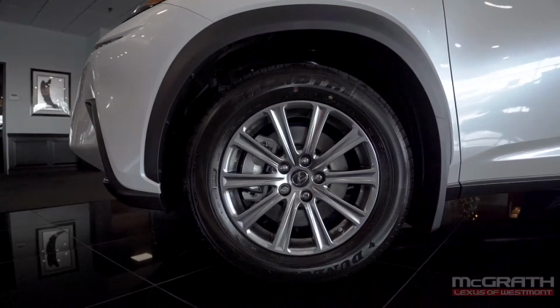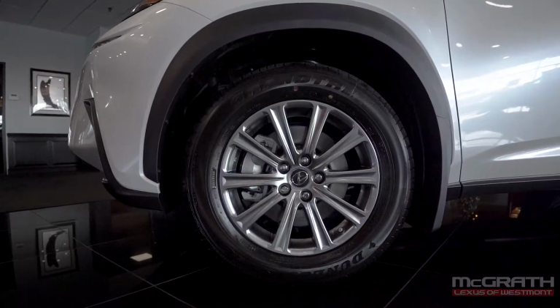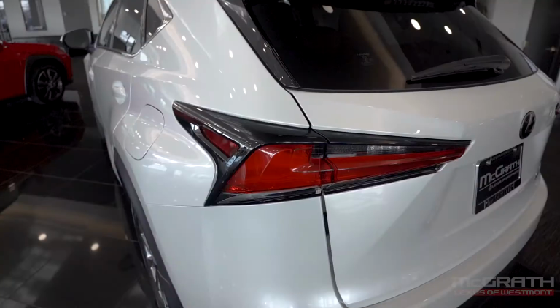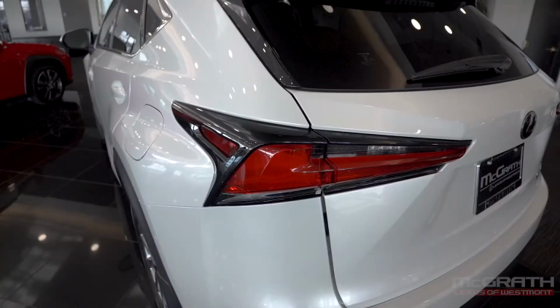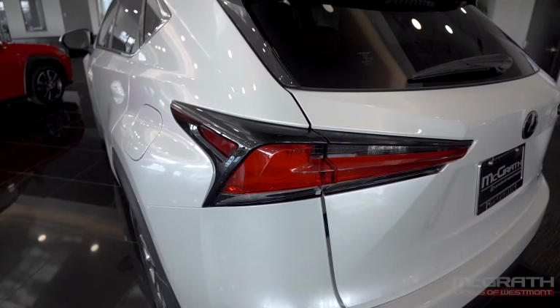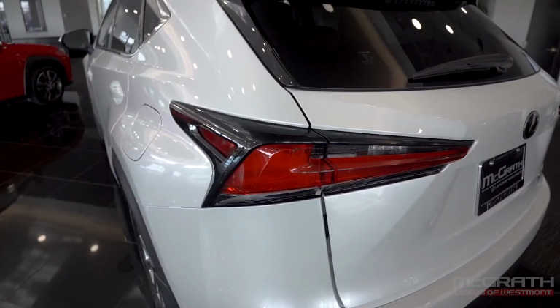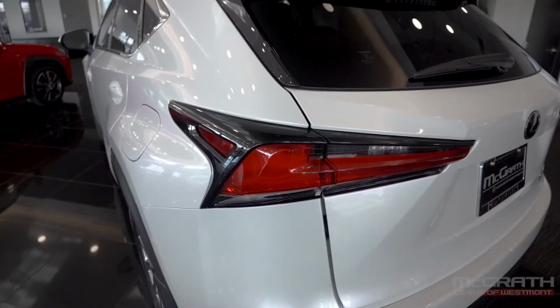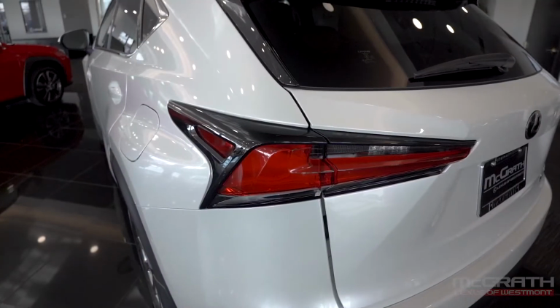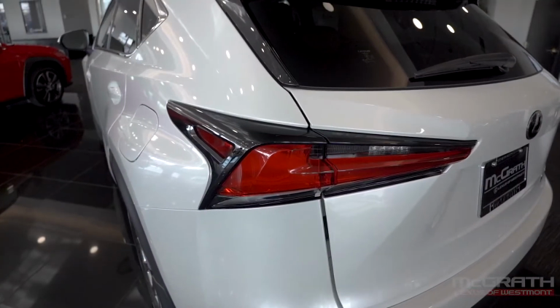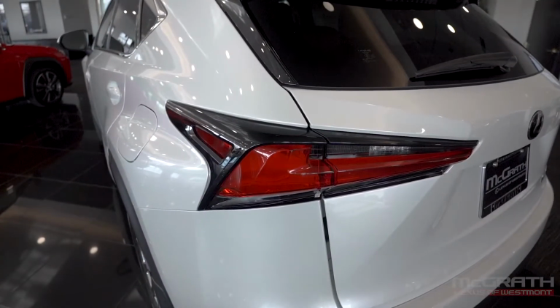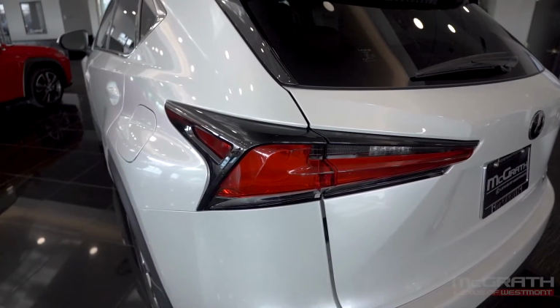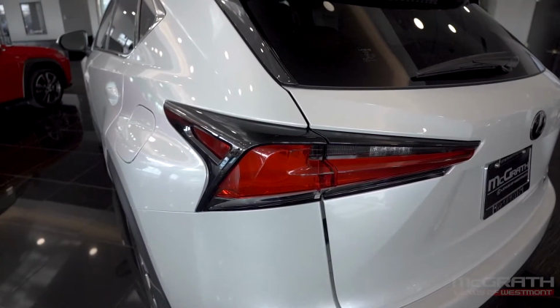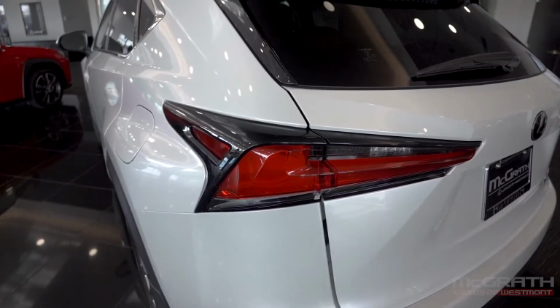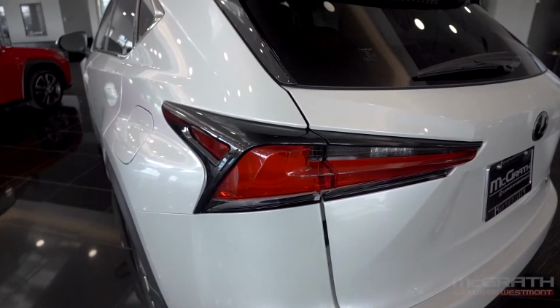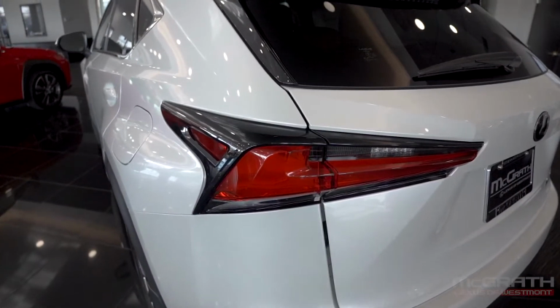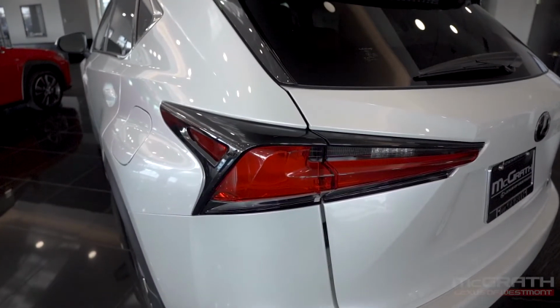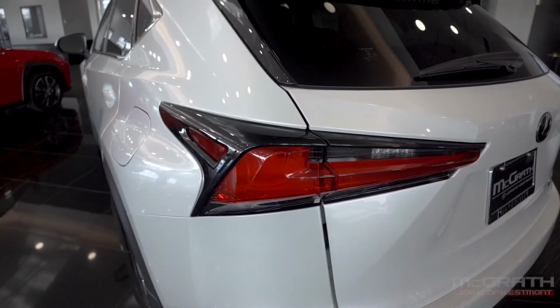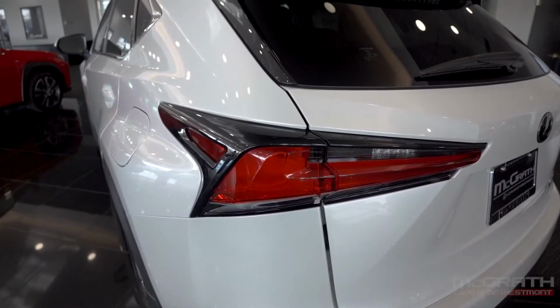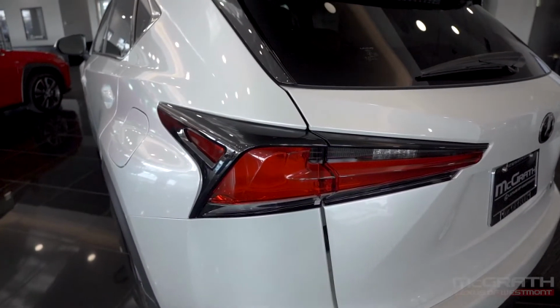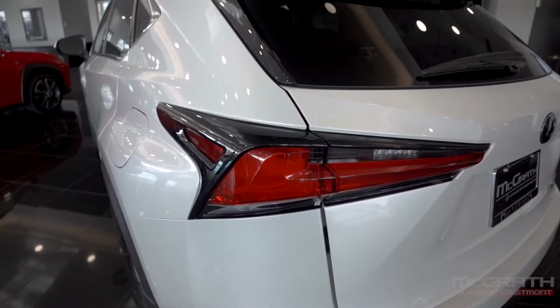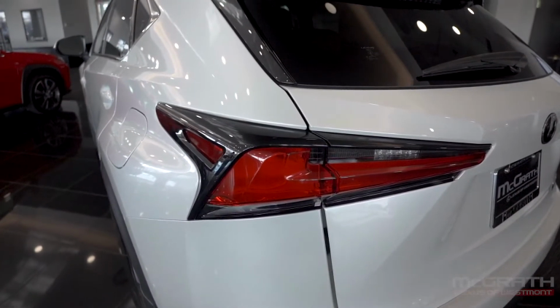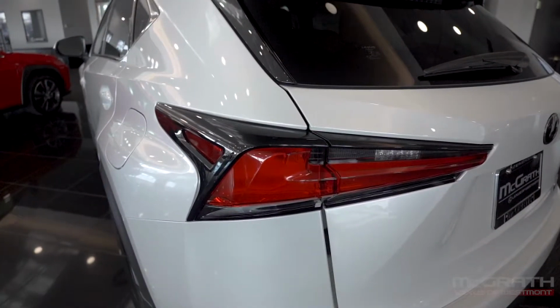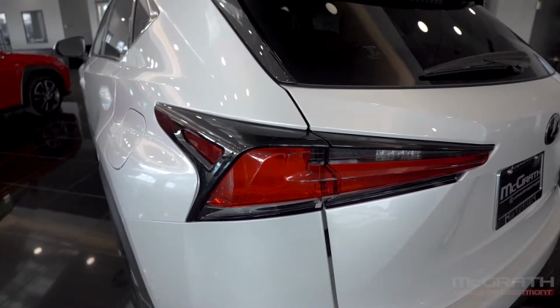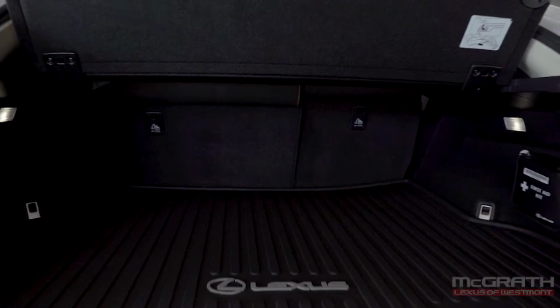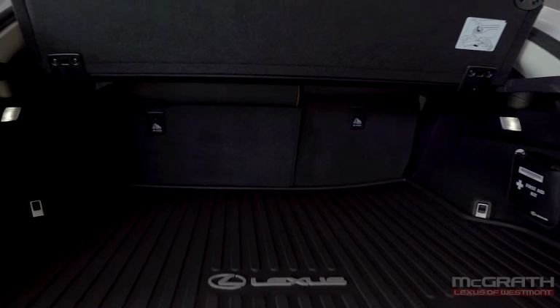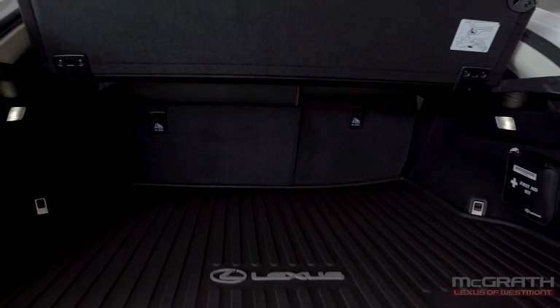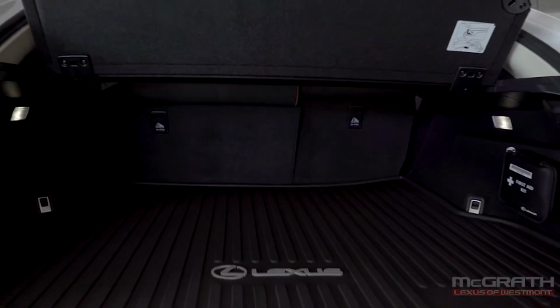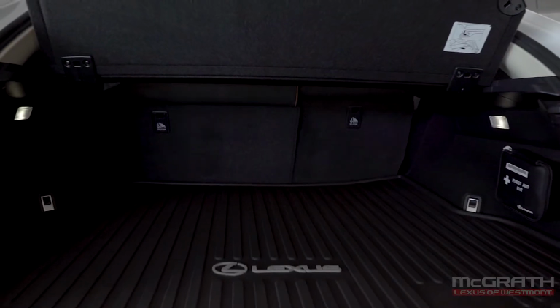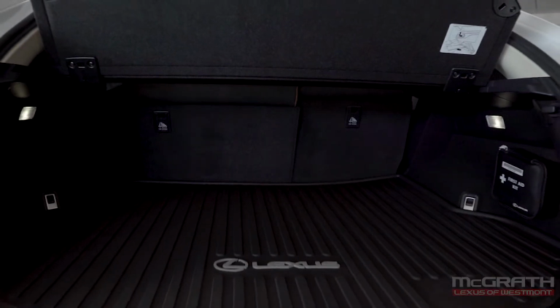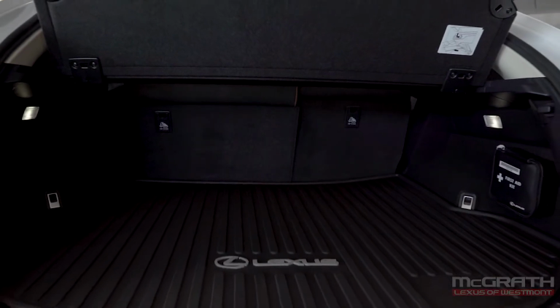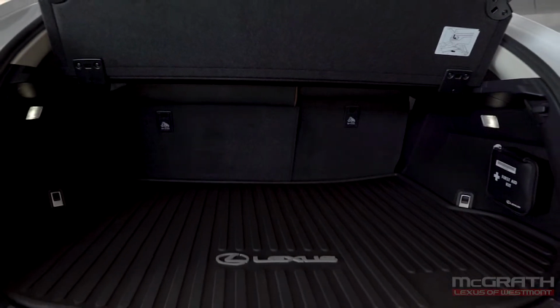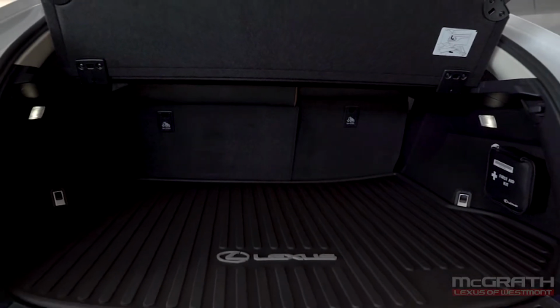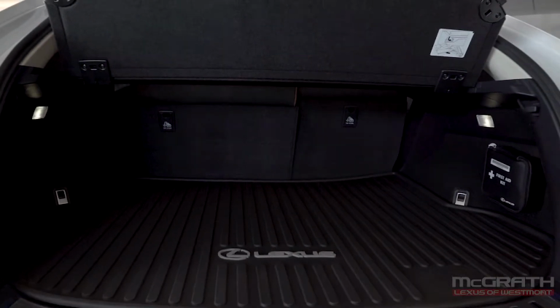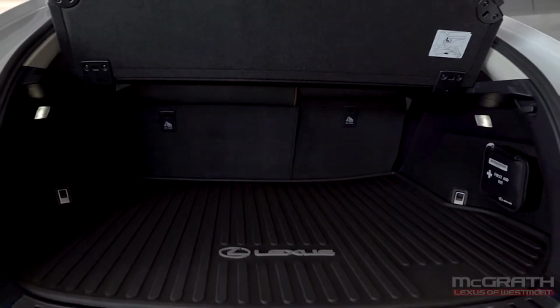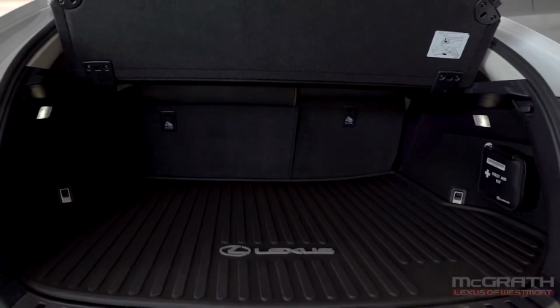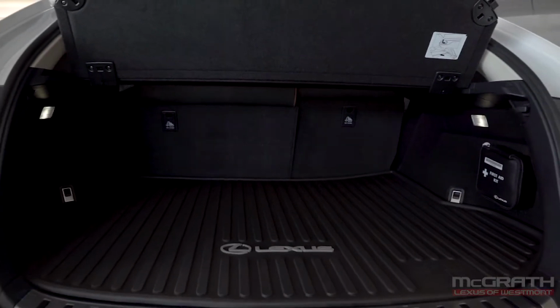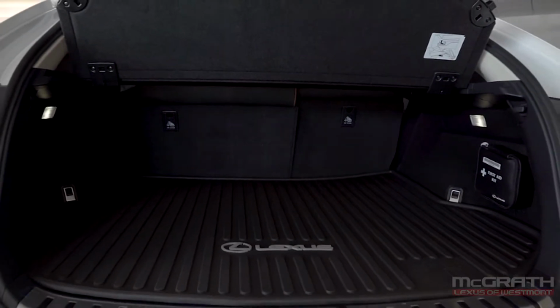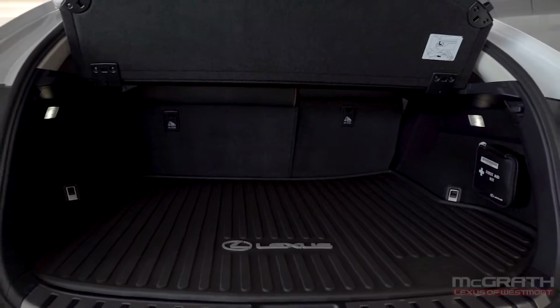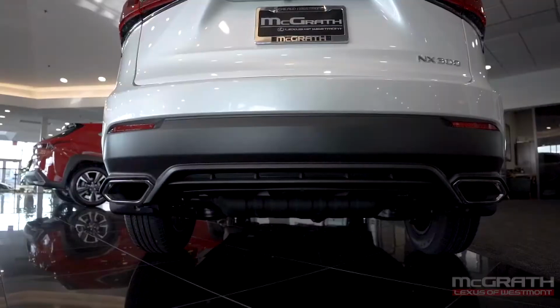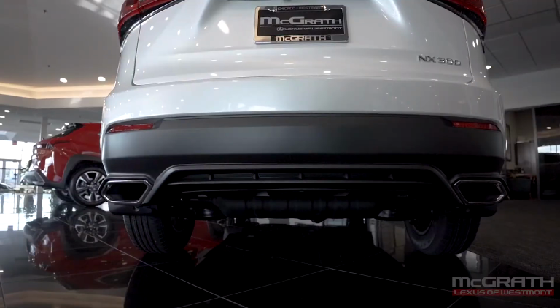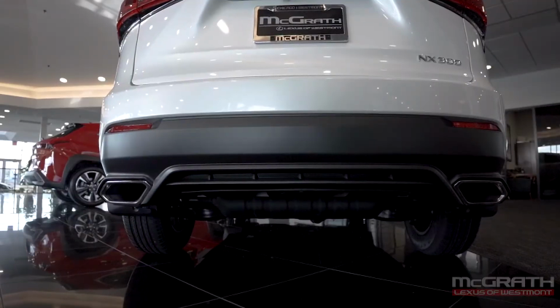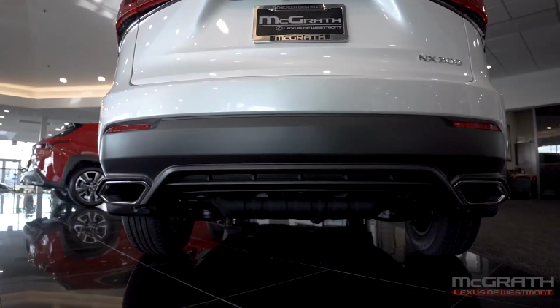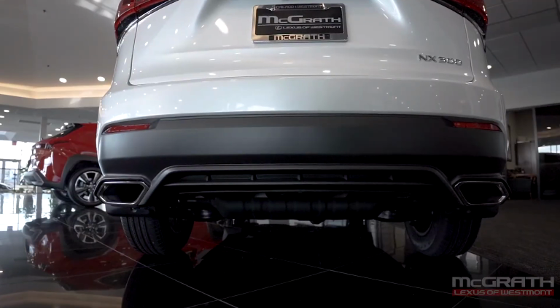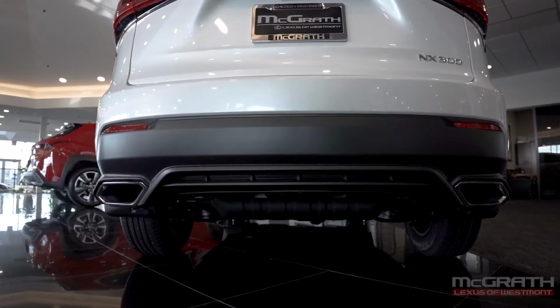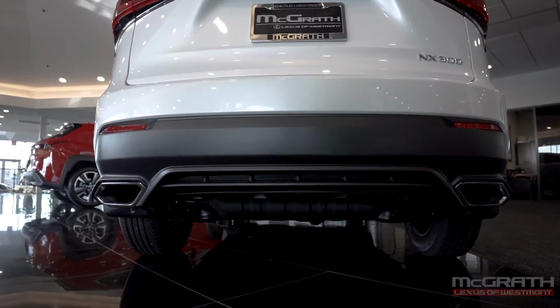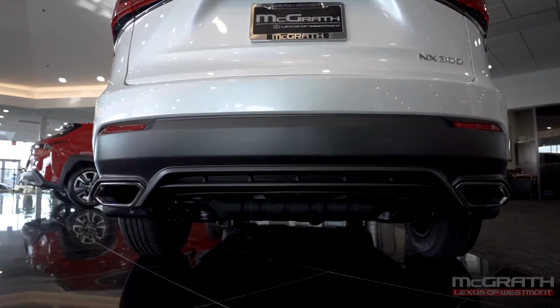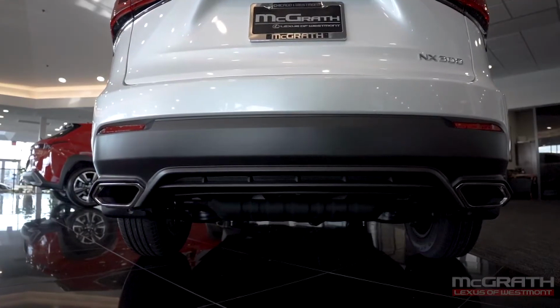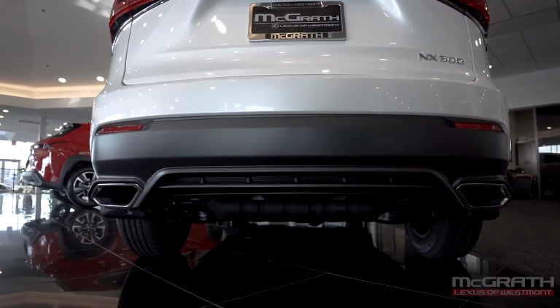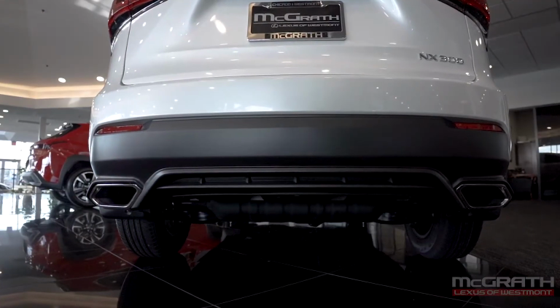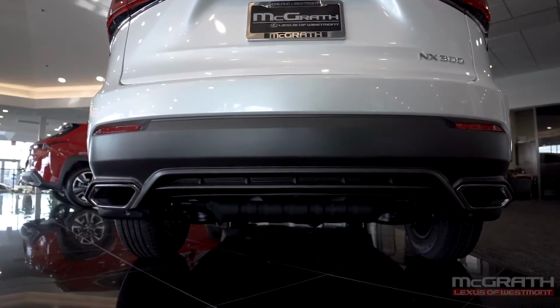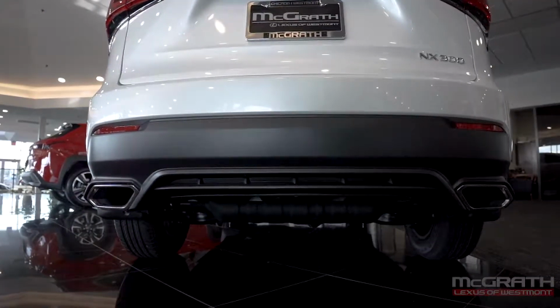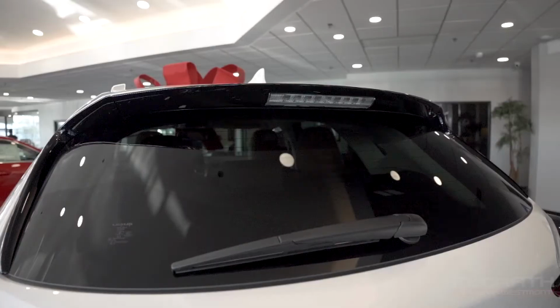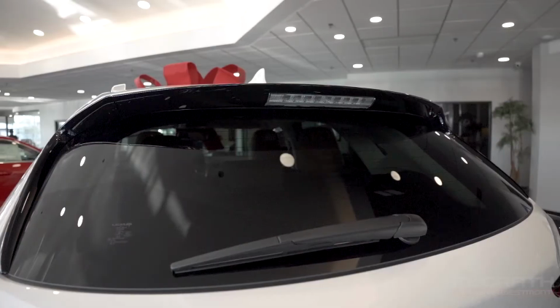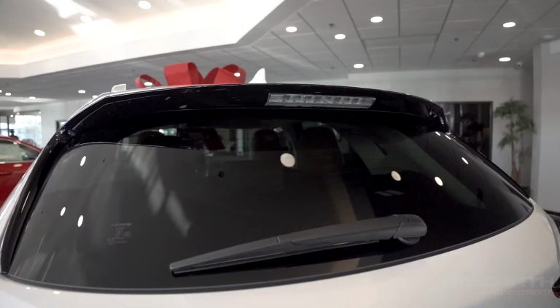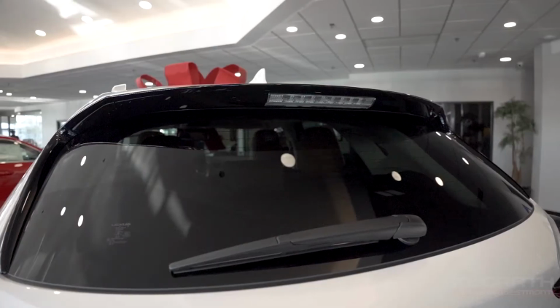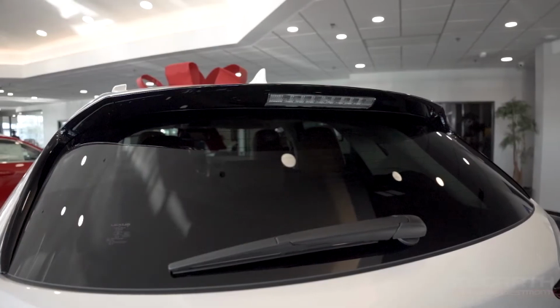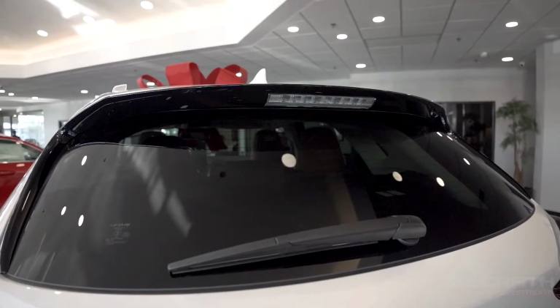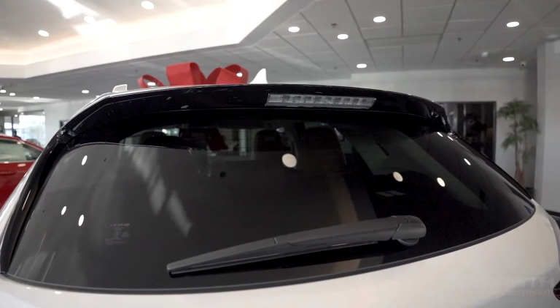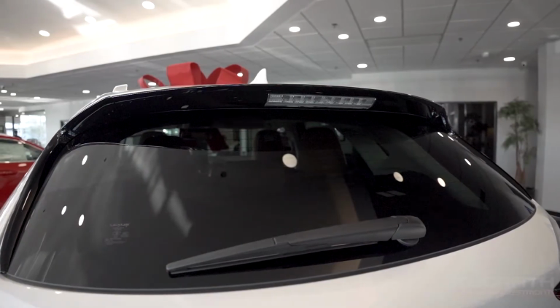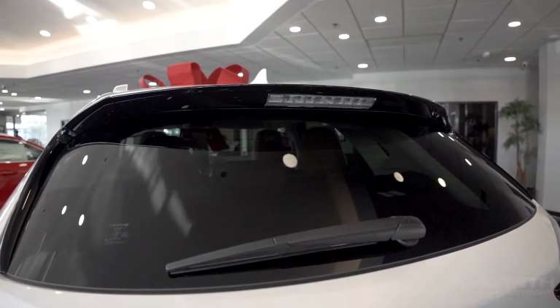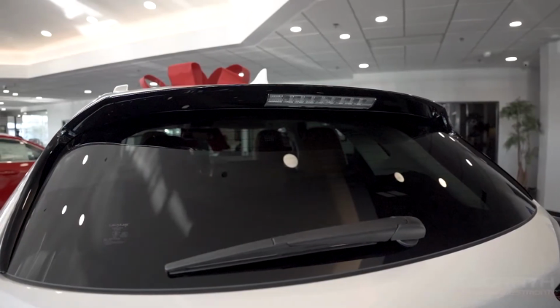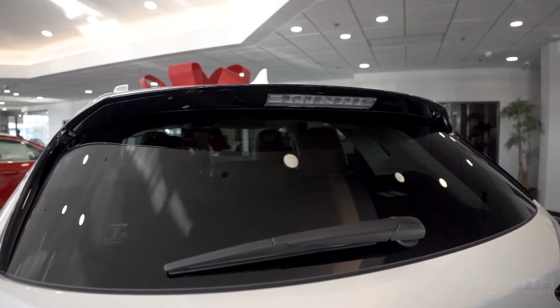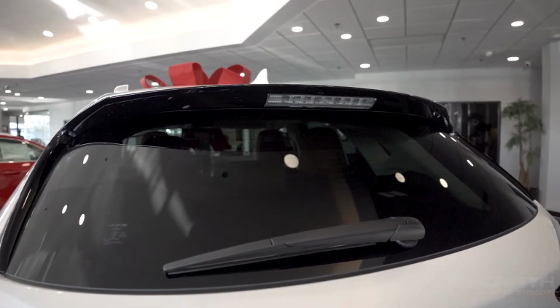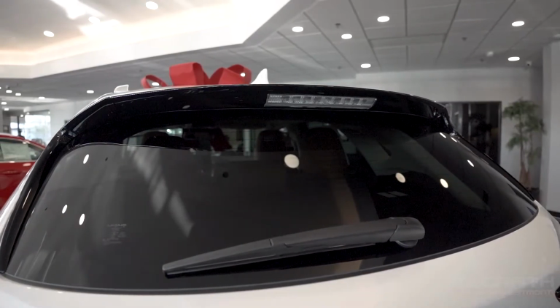Around the back, there's LED tail lamps, a large load area, dual exhaust, and a sleek roof-mounted spoiler.